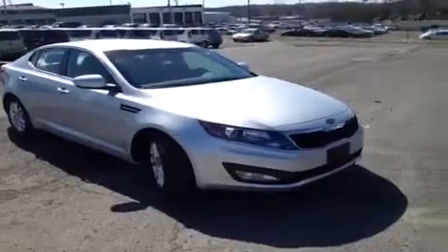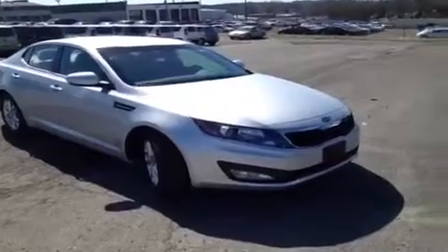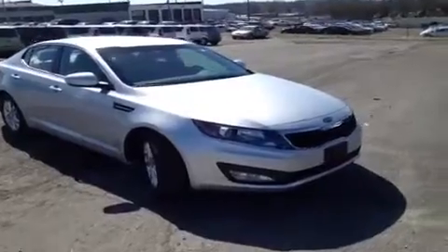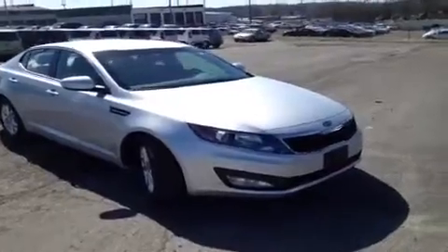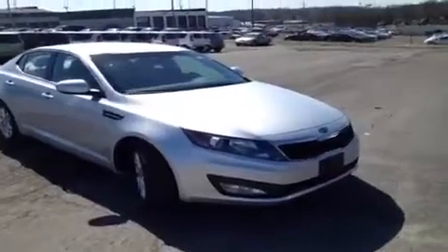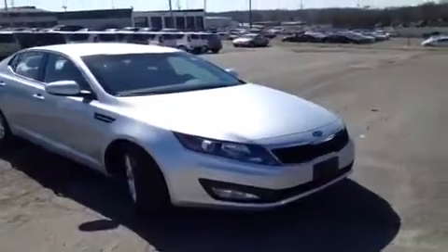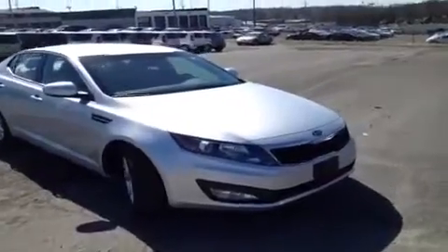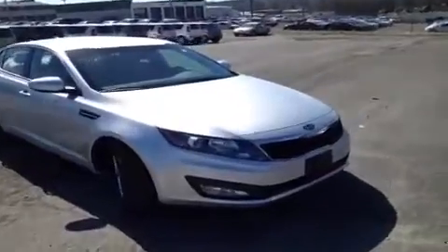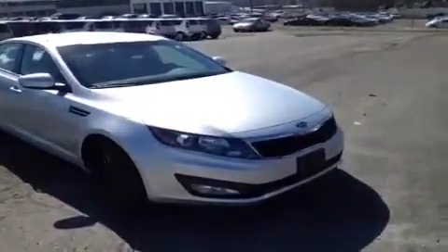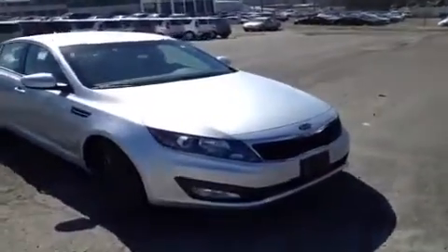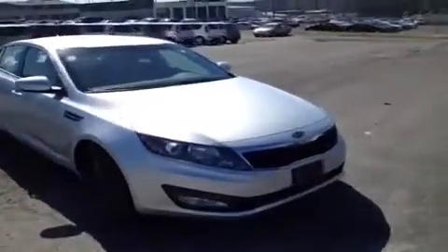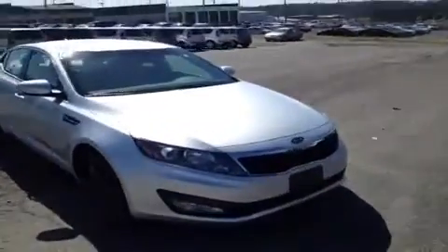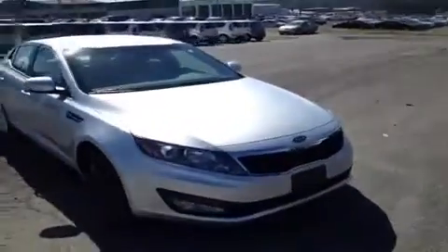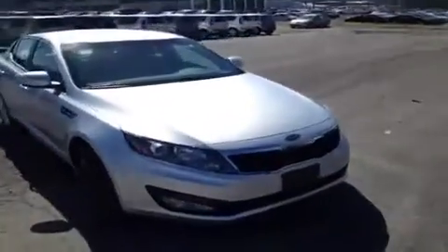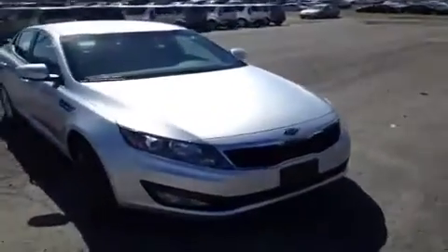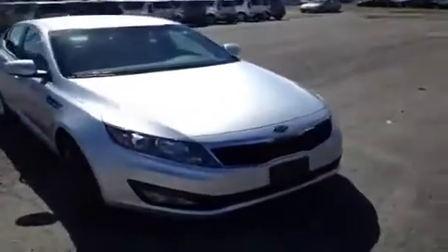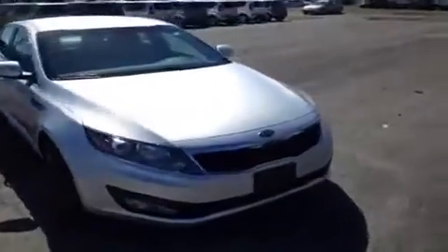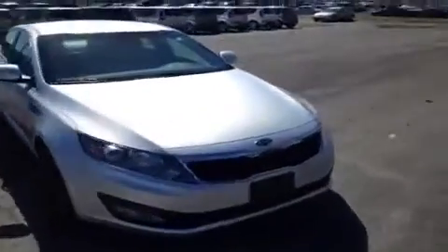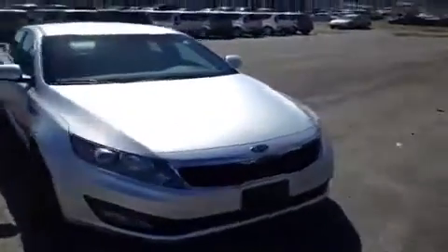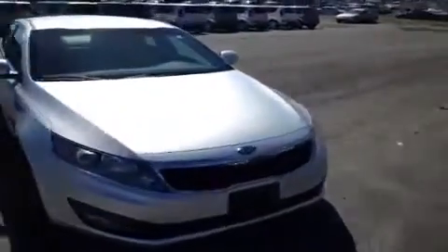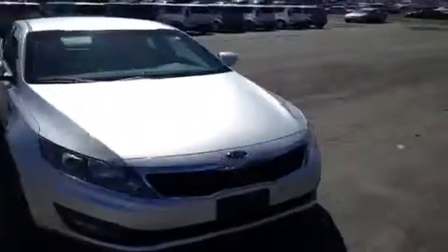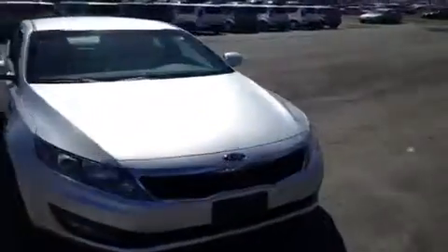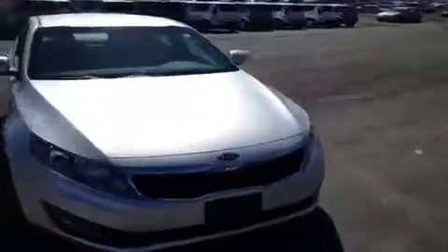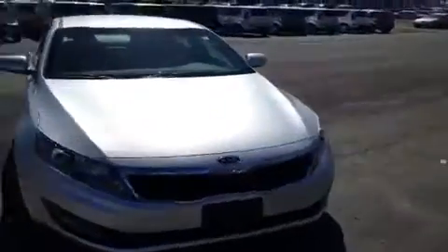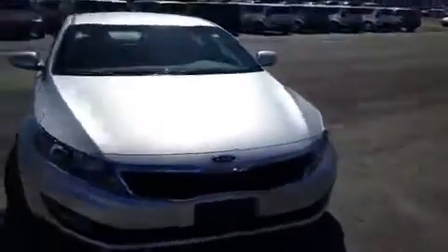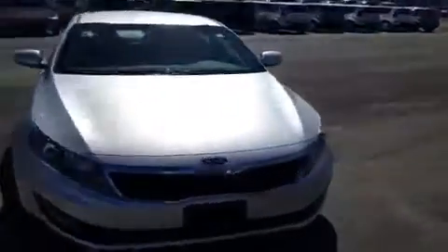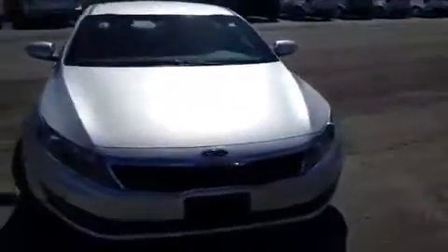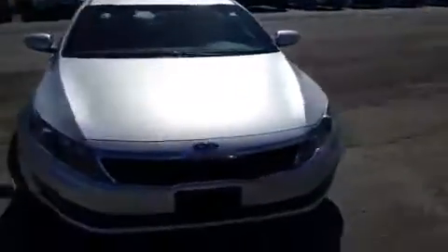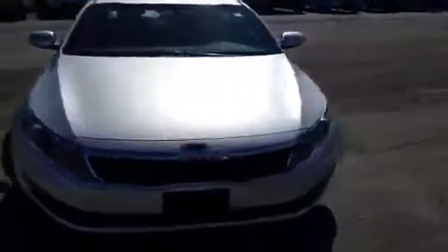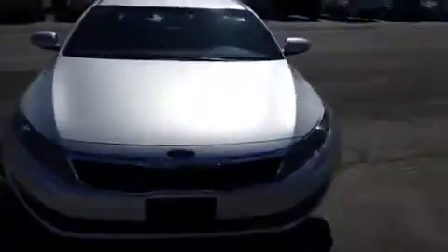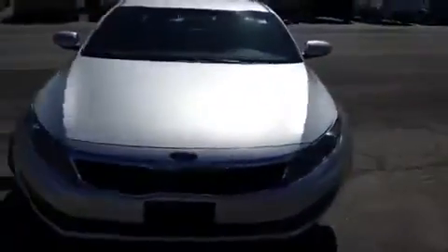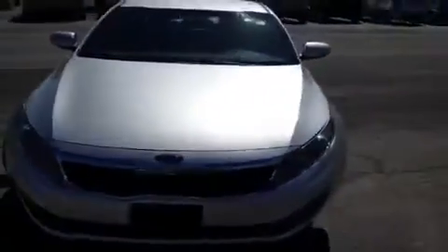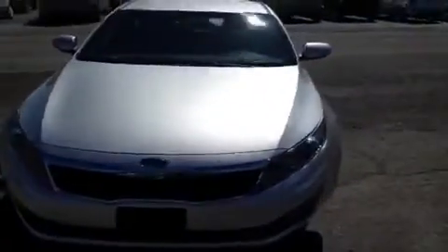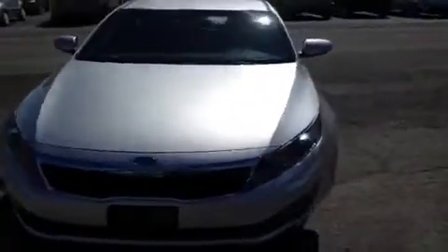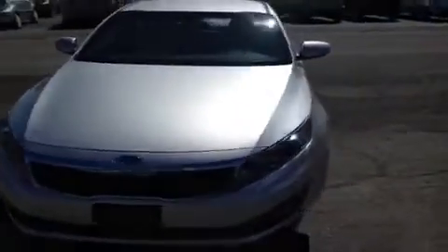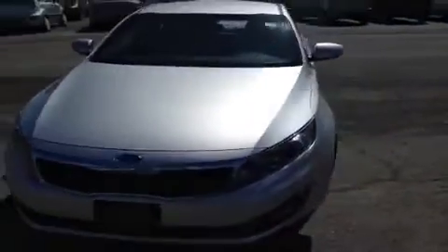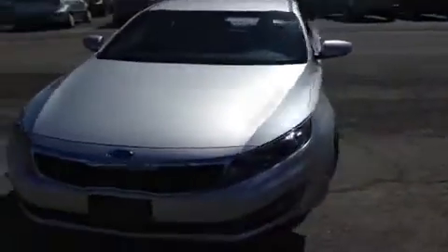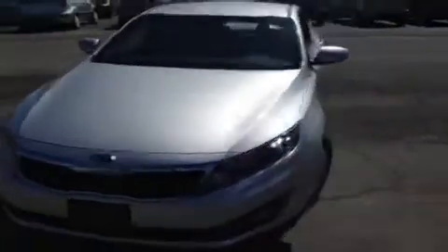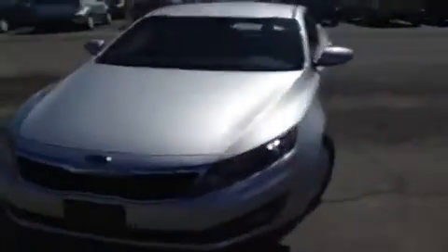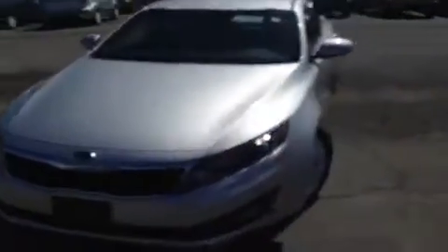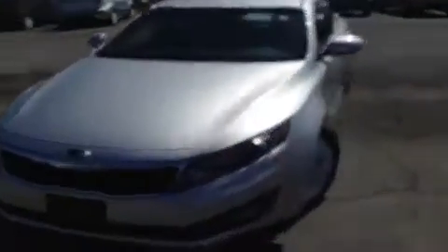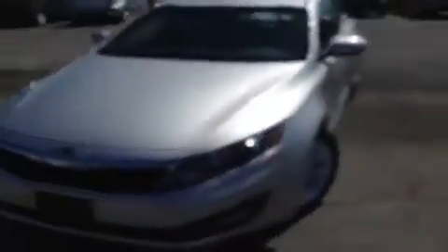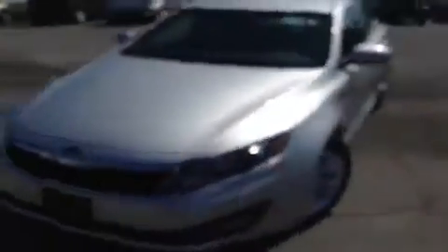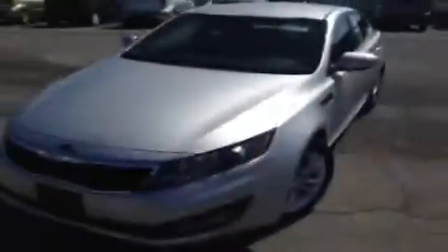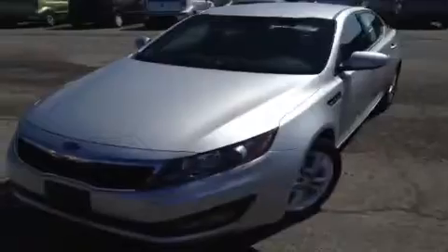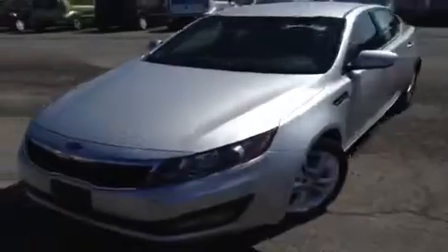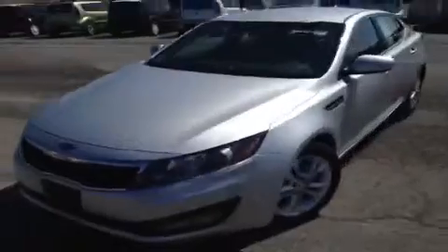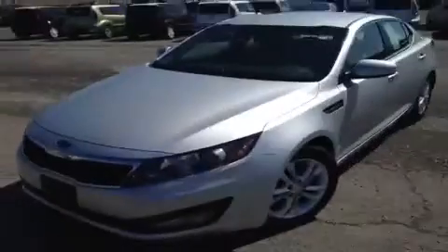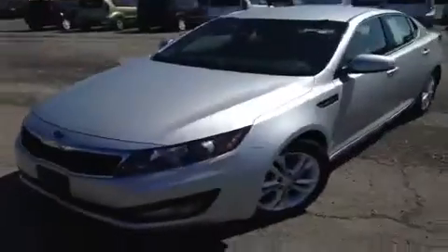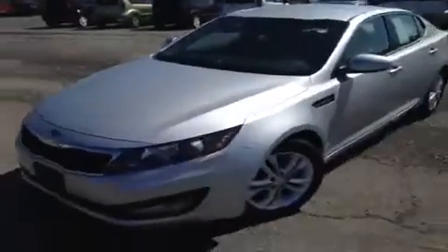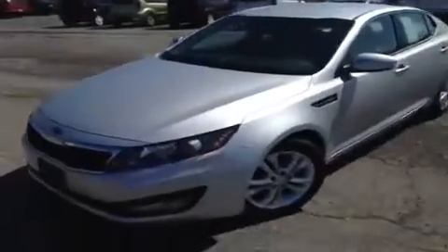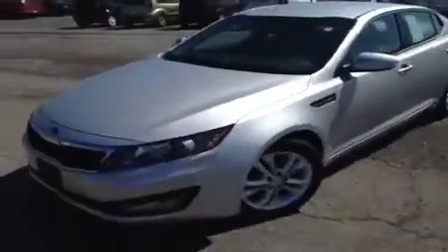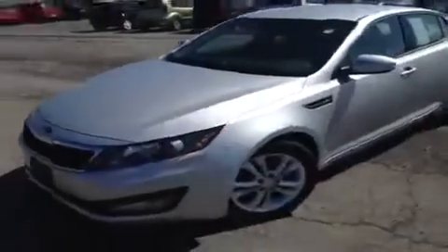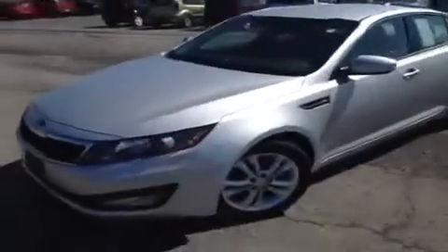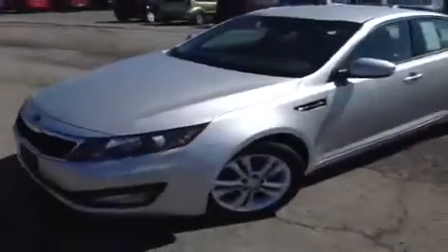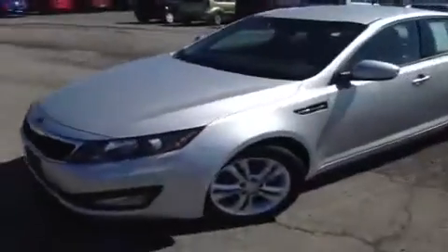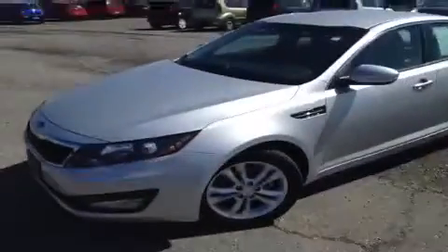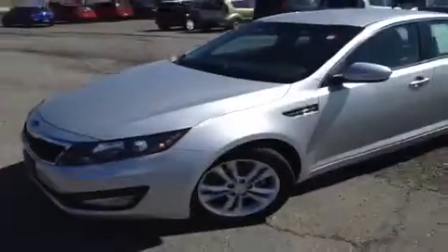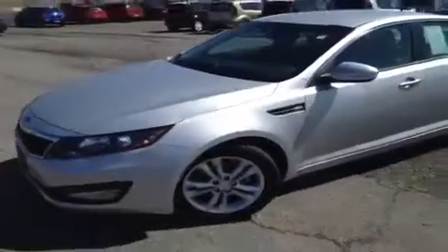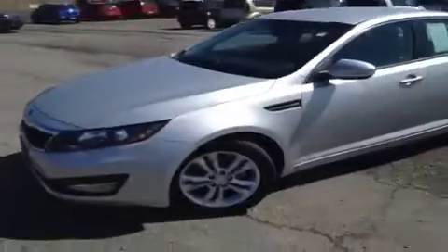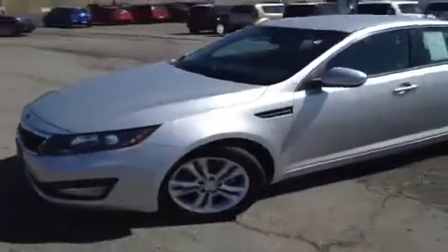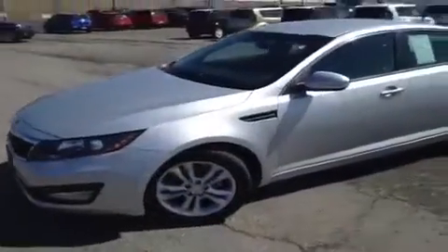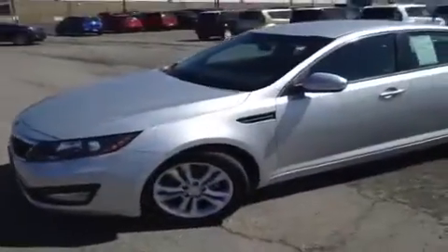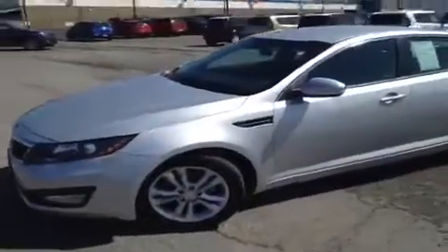Hey everybody, this 2012 Kia Optima video demonstration is brought to you by Universal Kia at the Rivergate location.